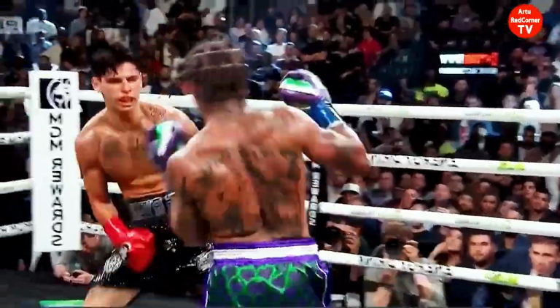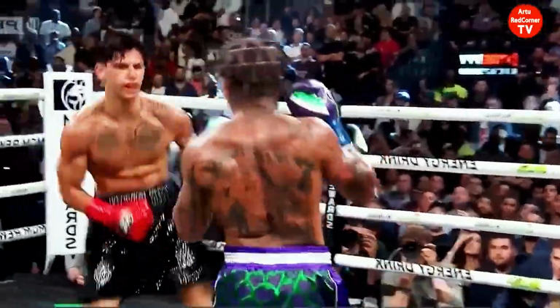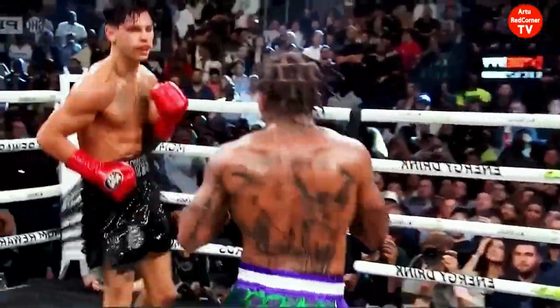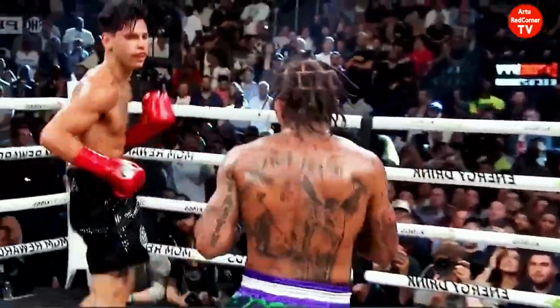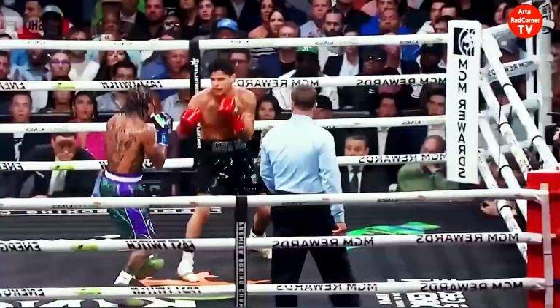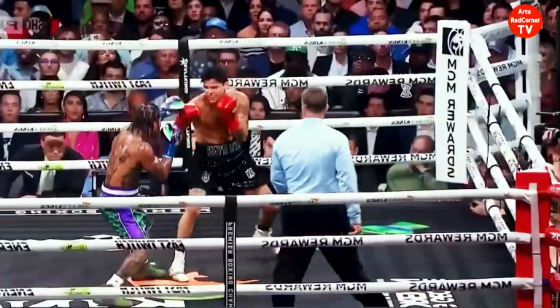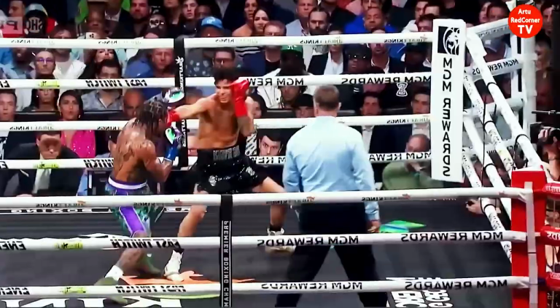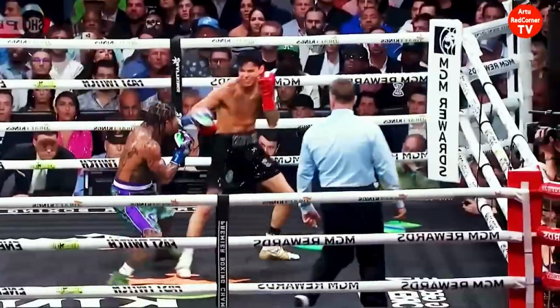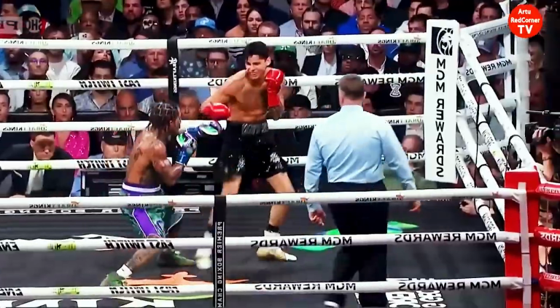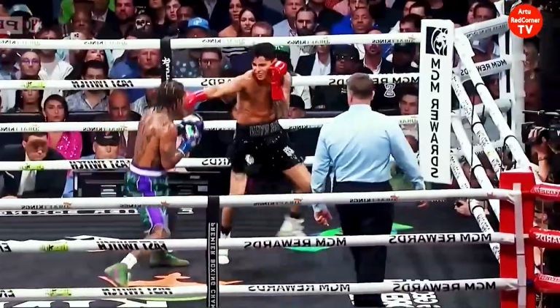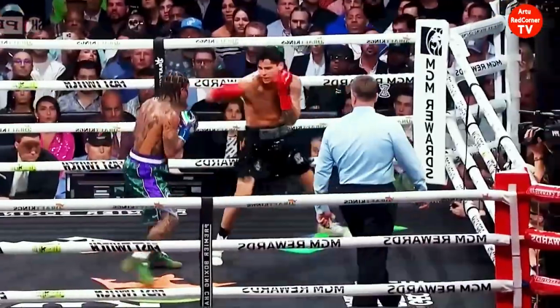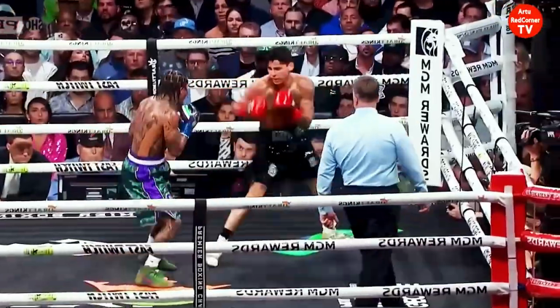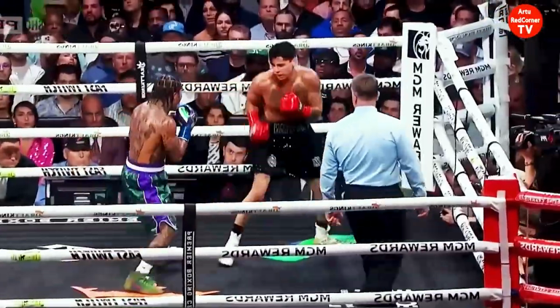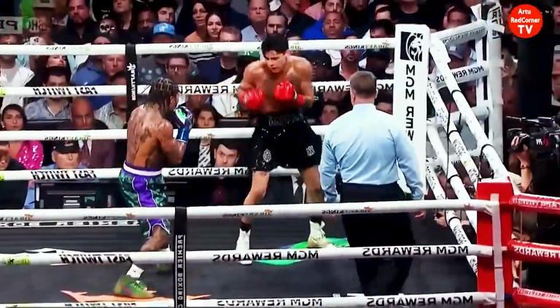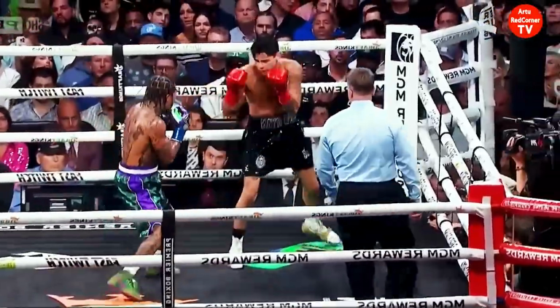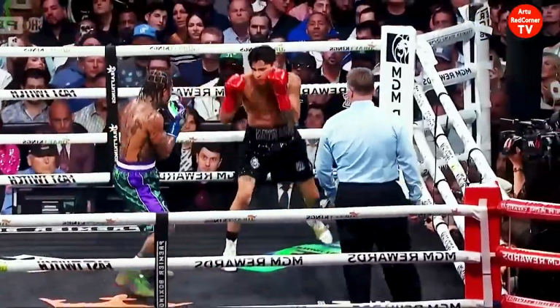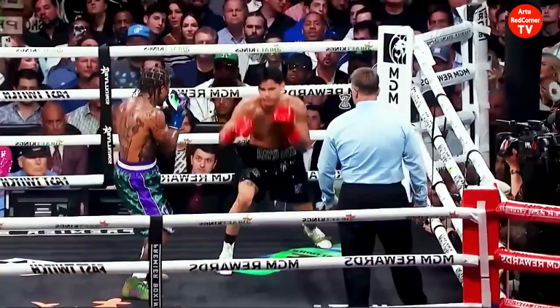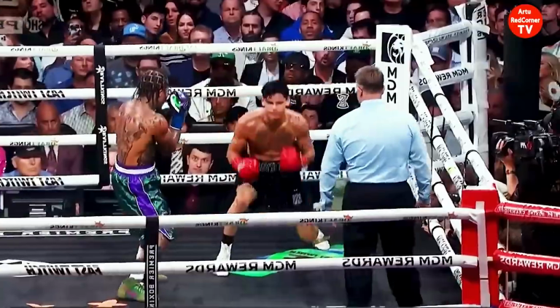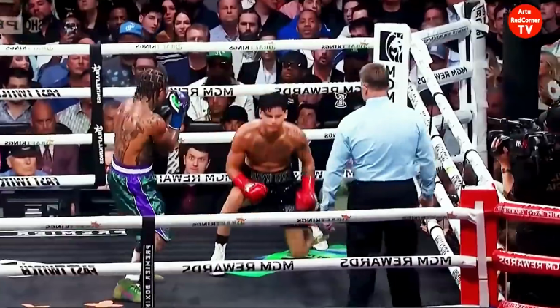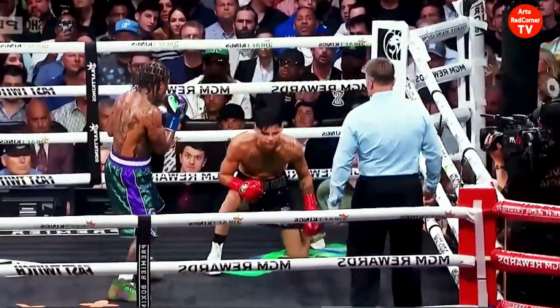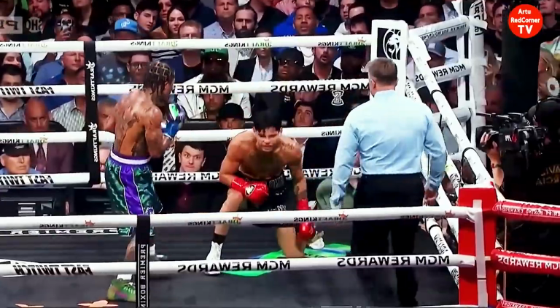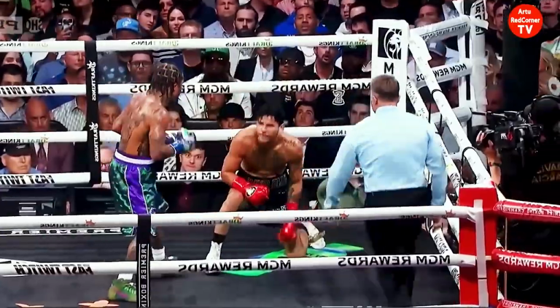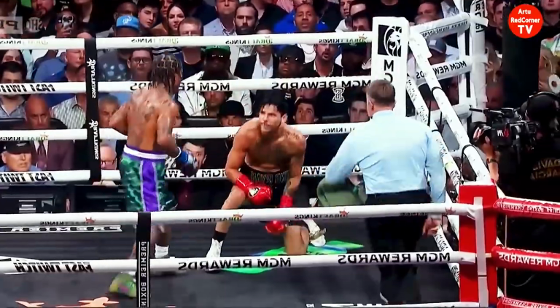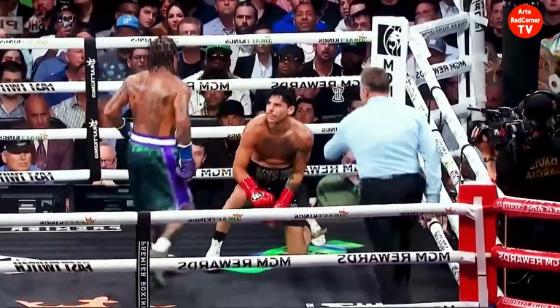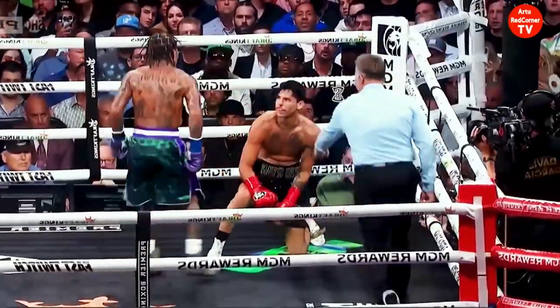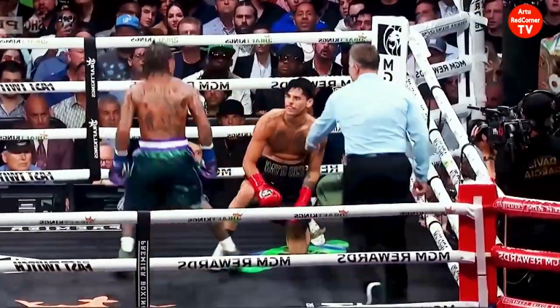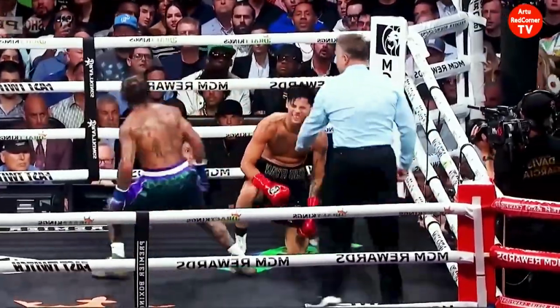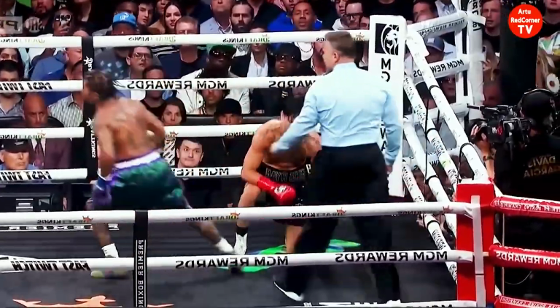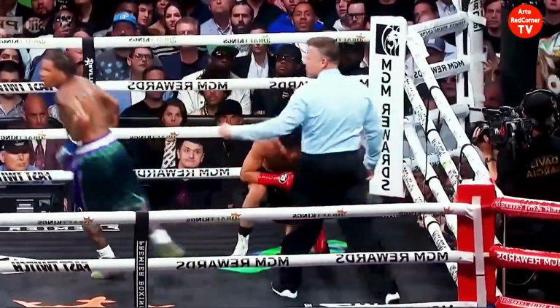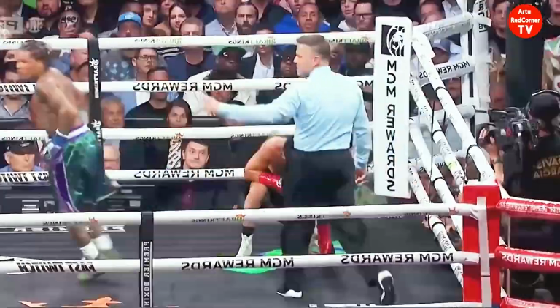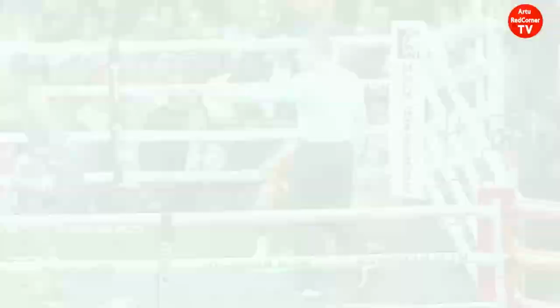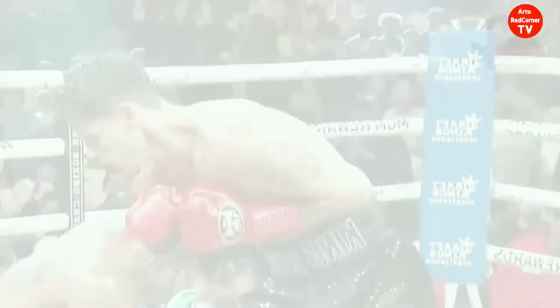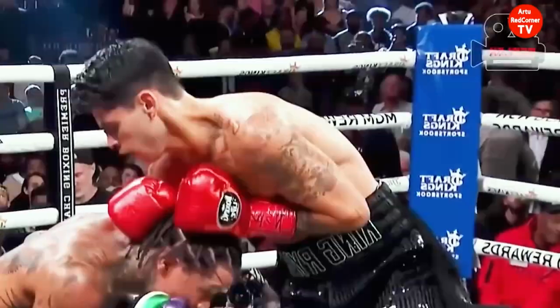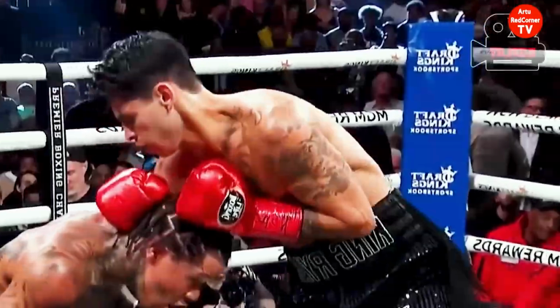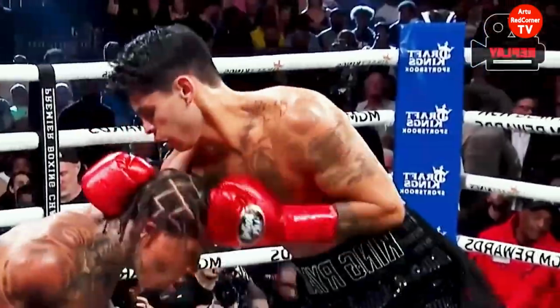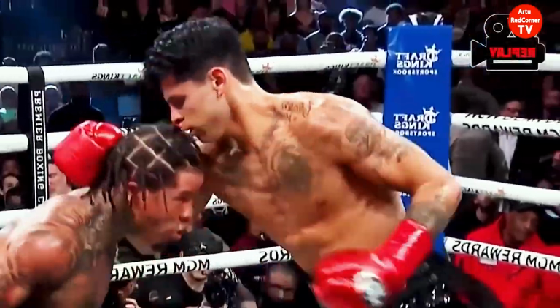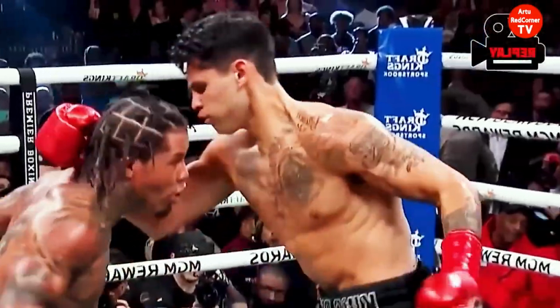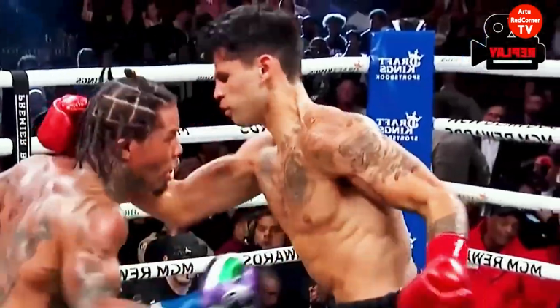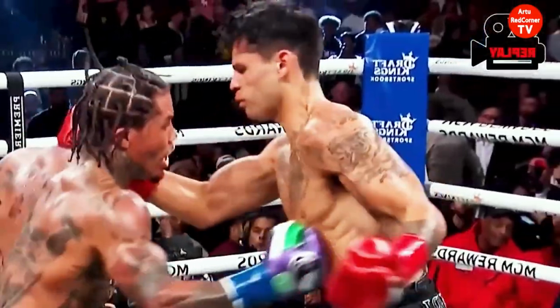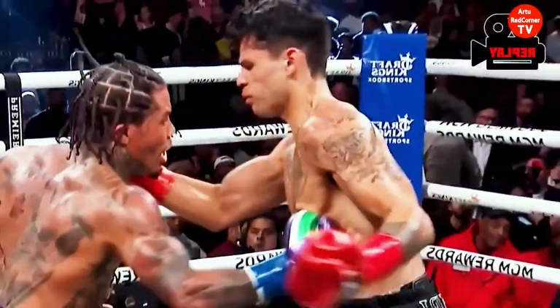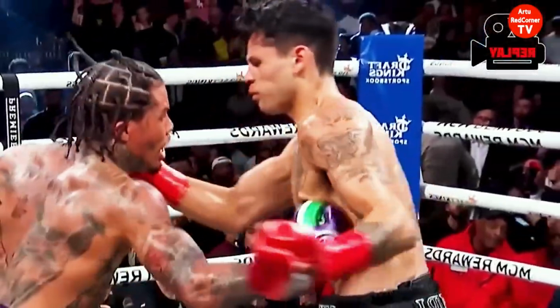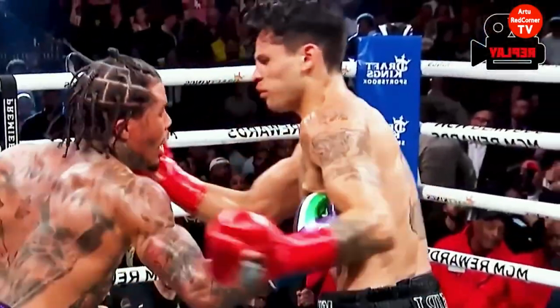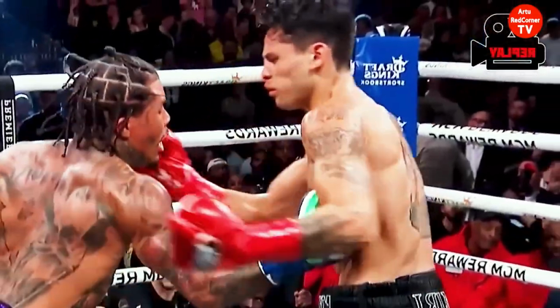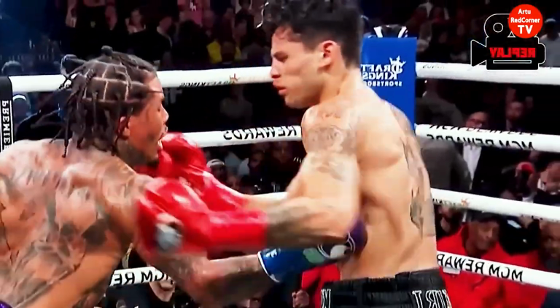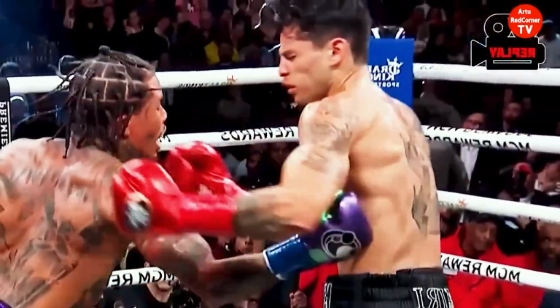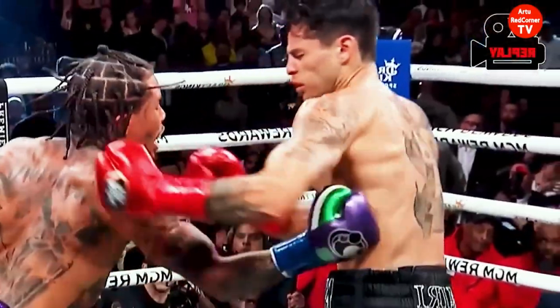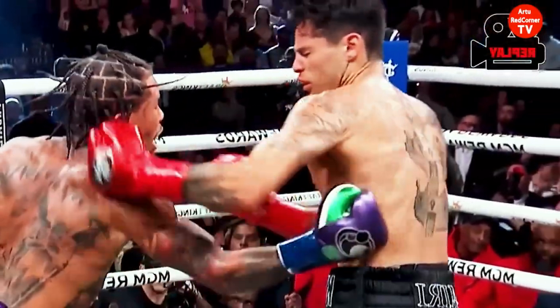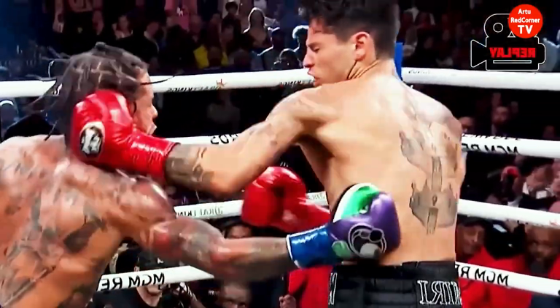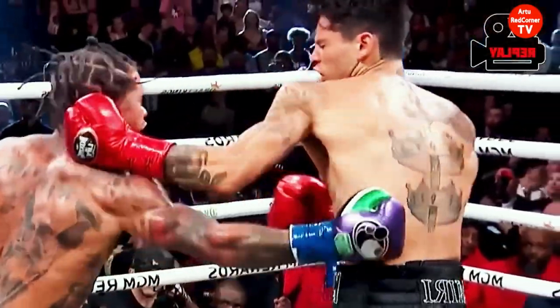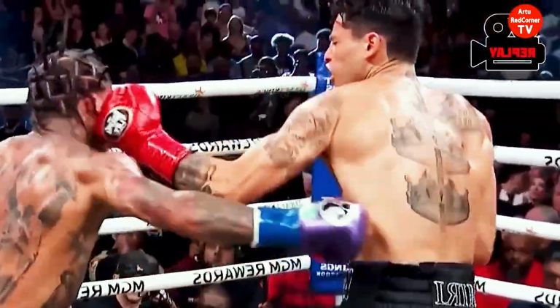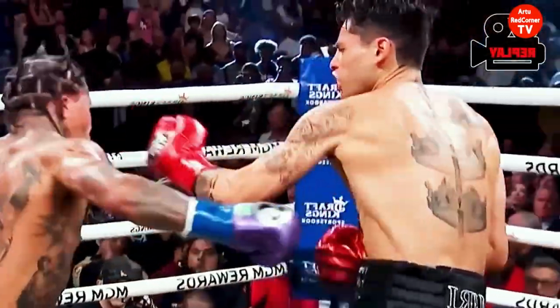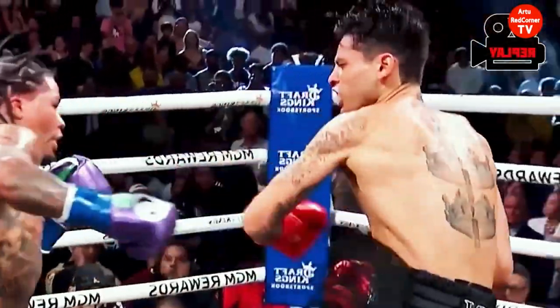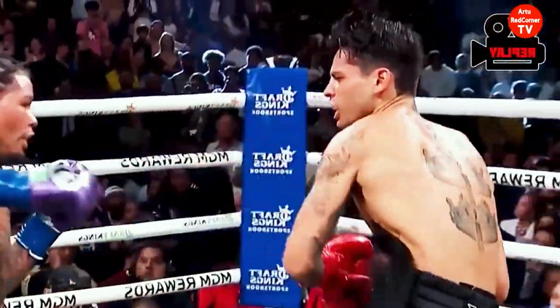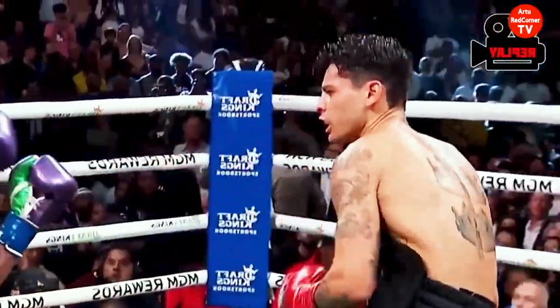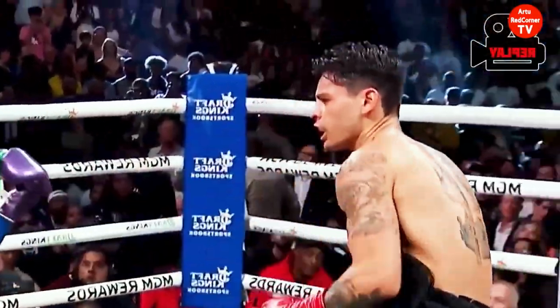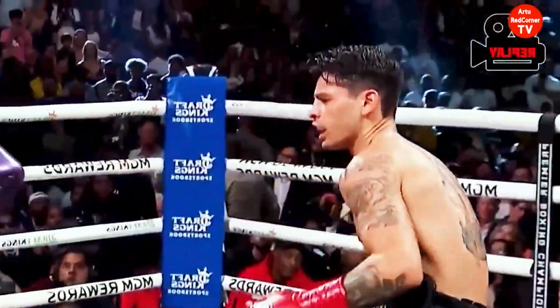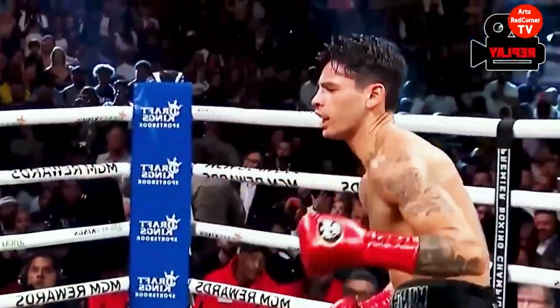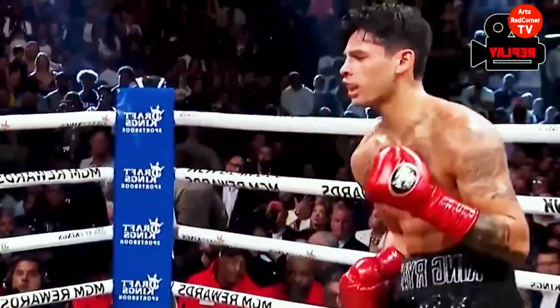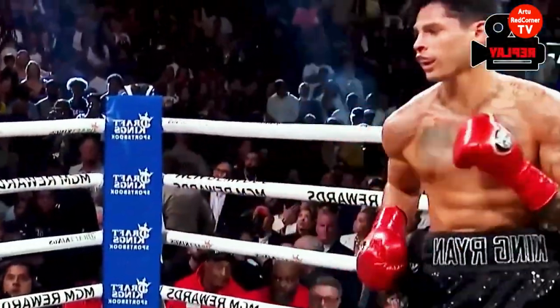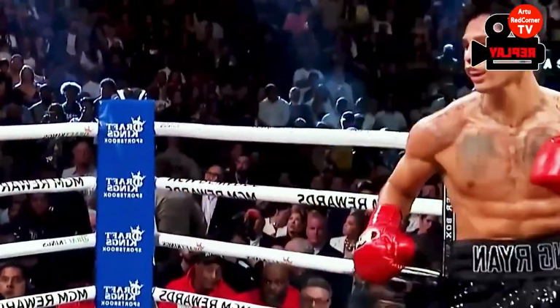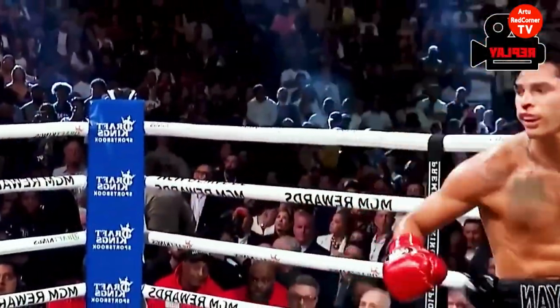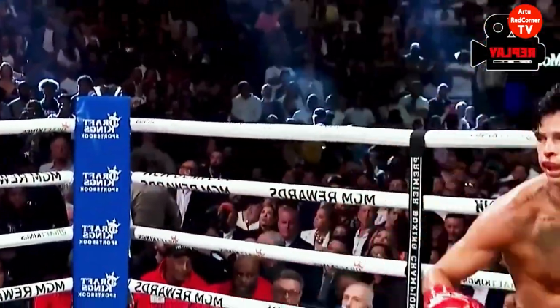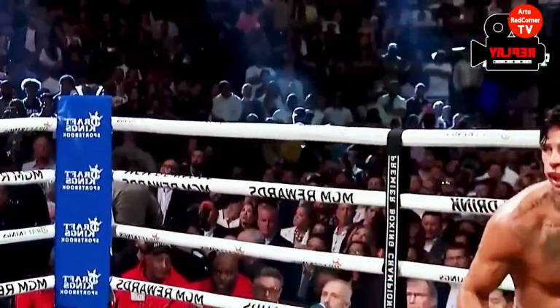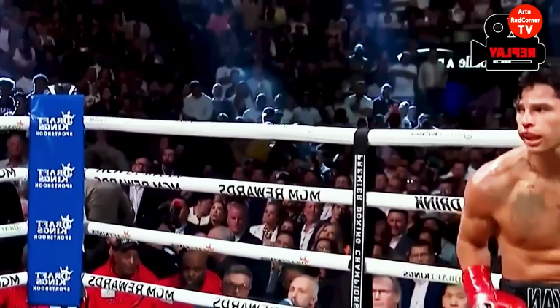Garcia is forced to take a knee! One, two, three, four — the referee is counting.